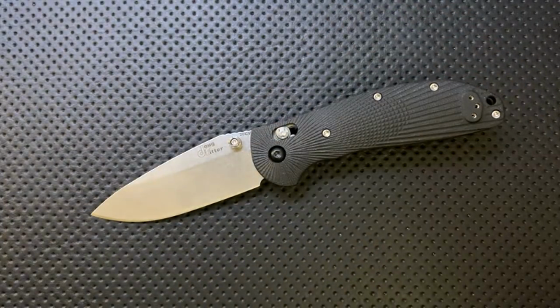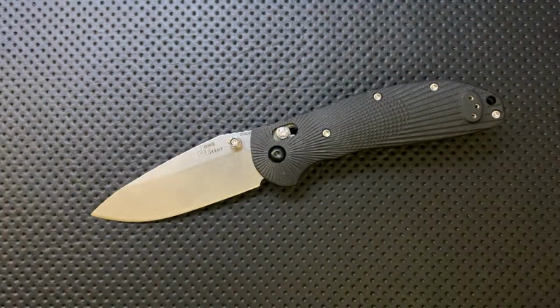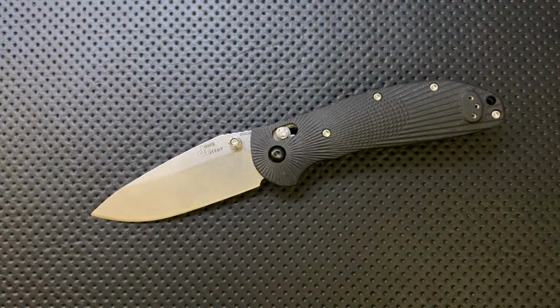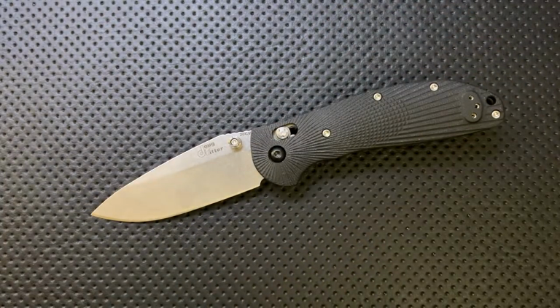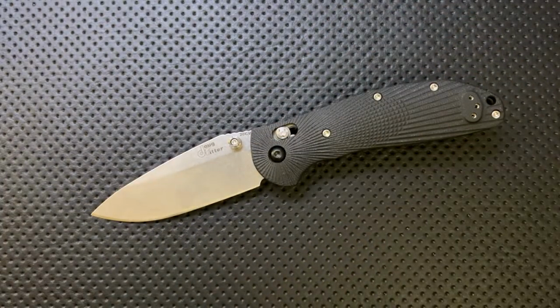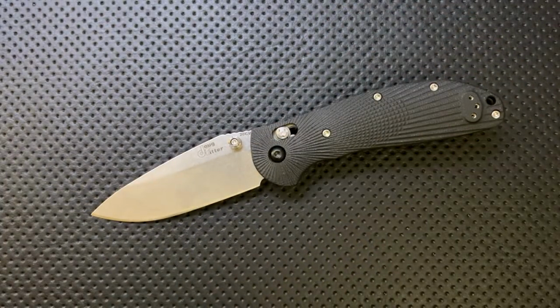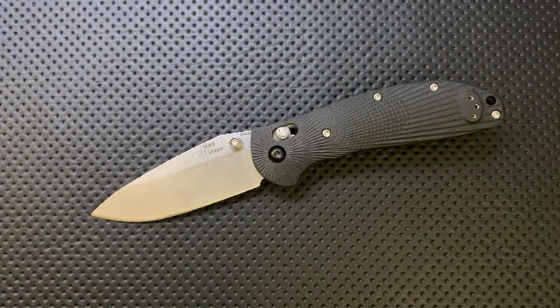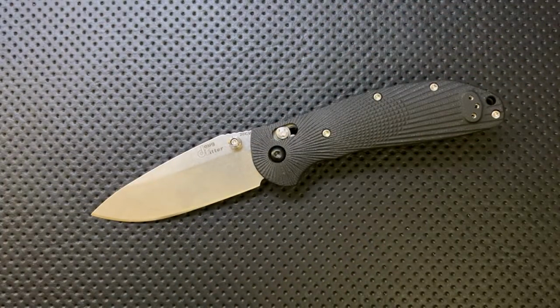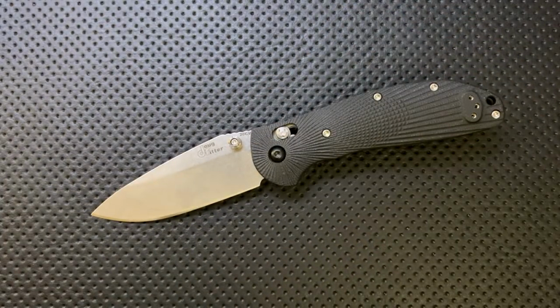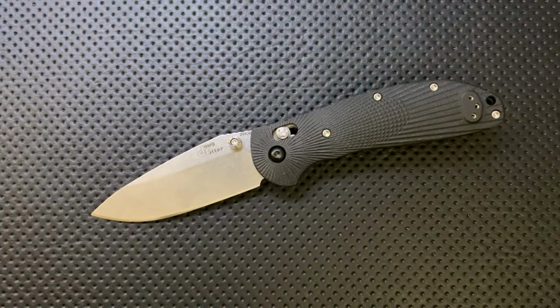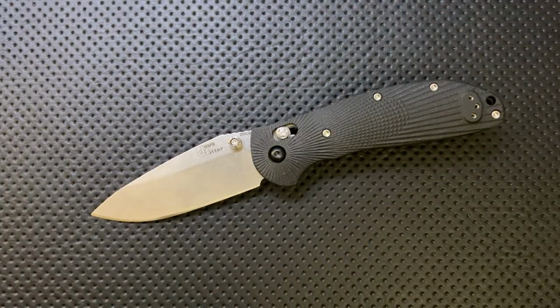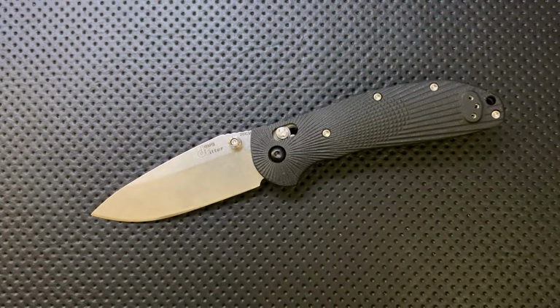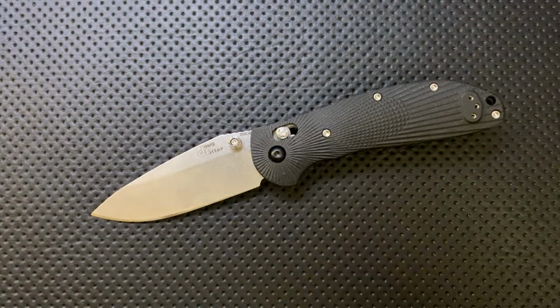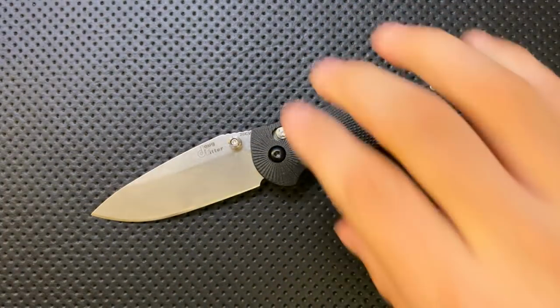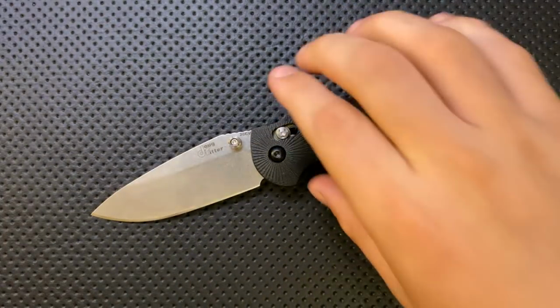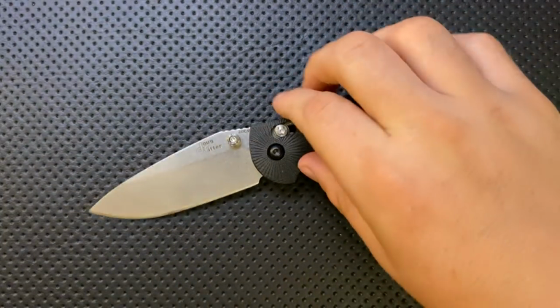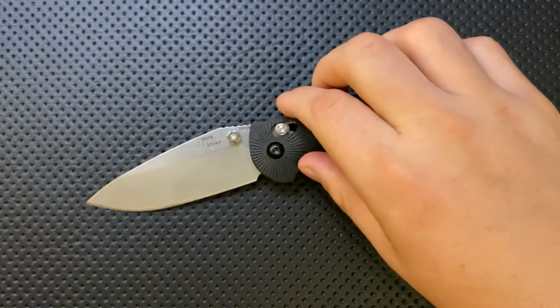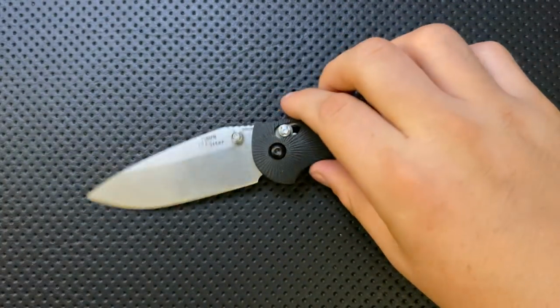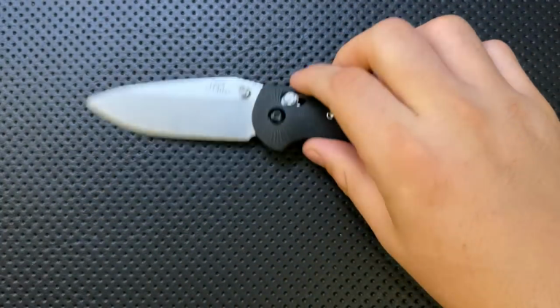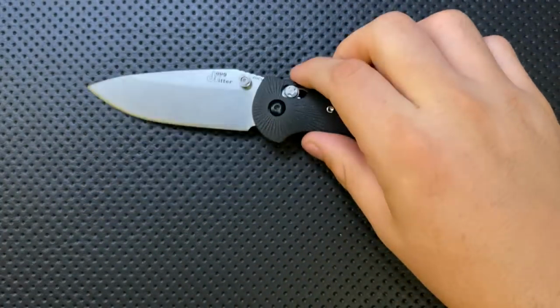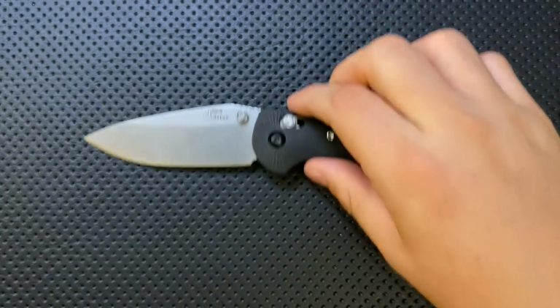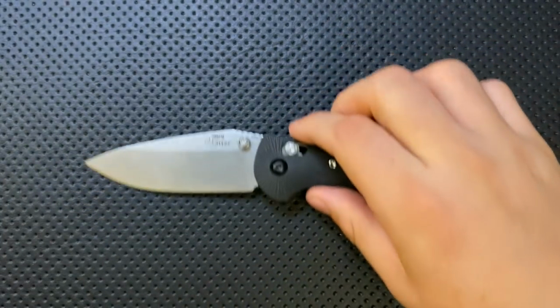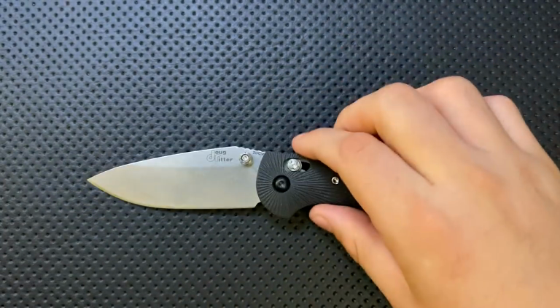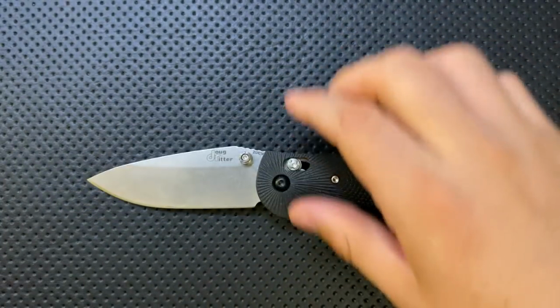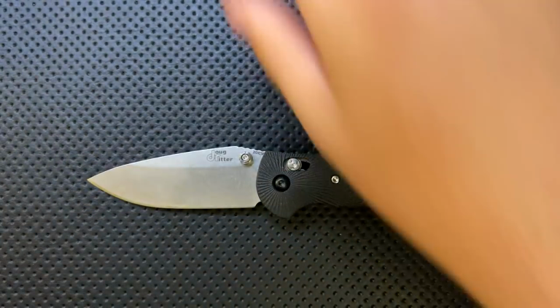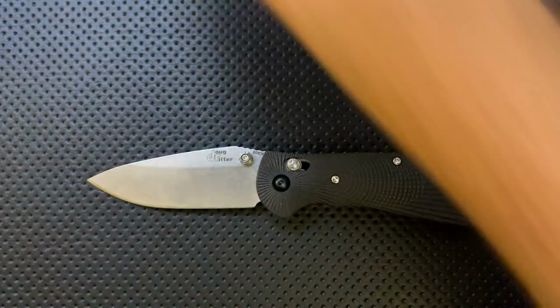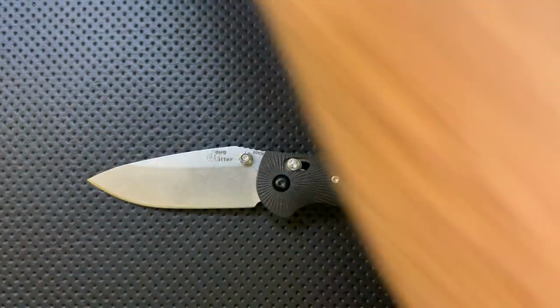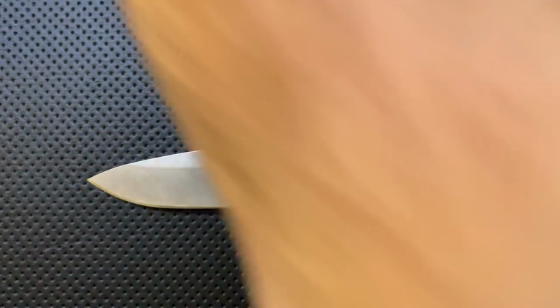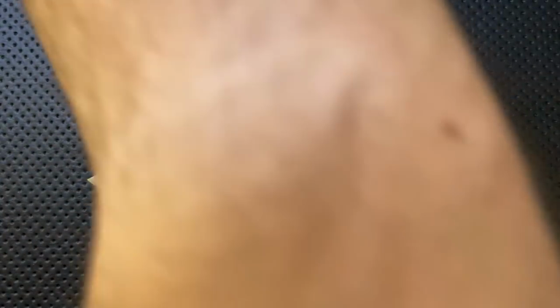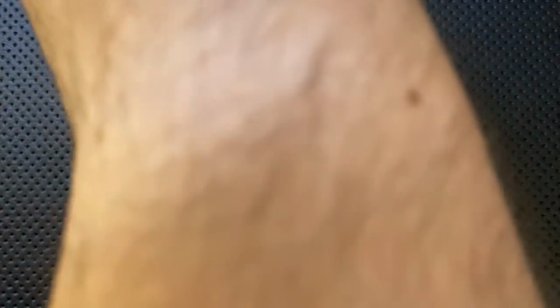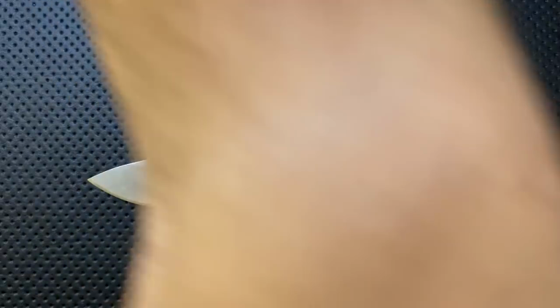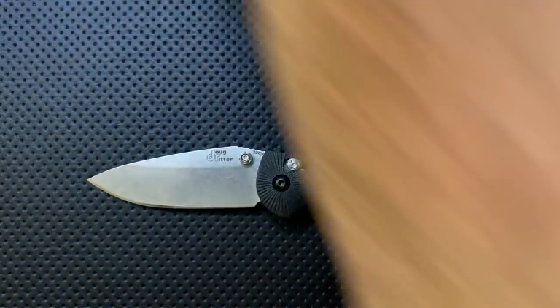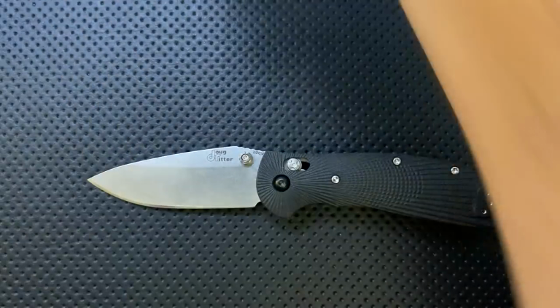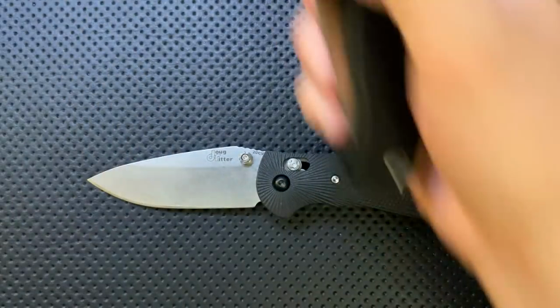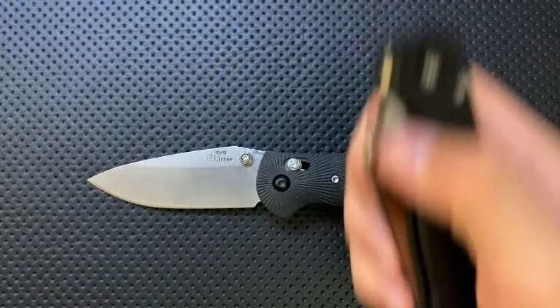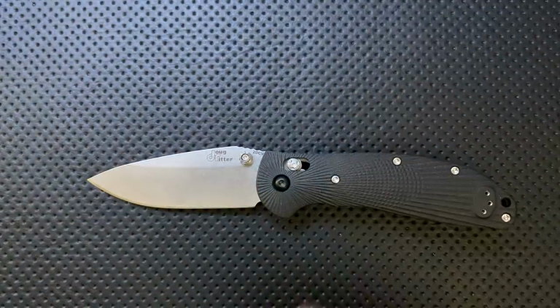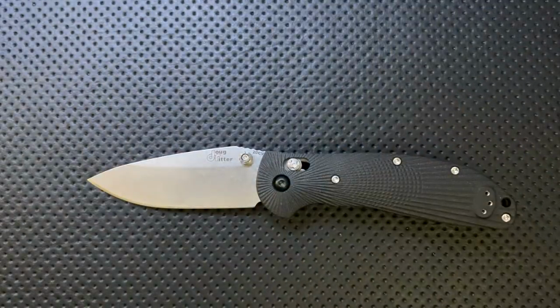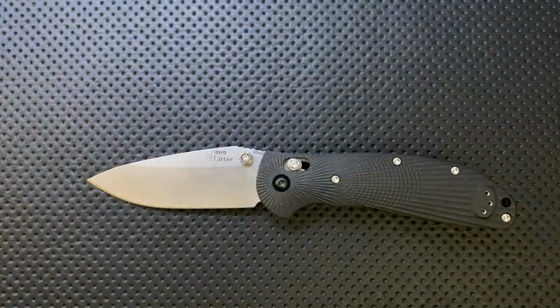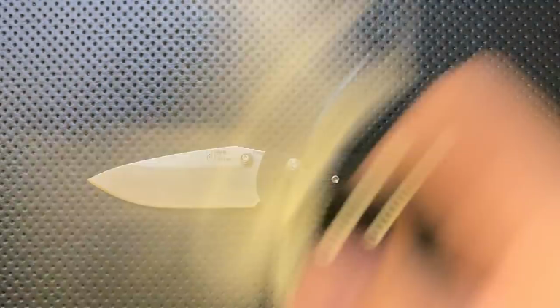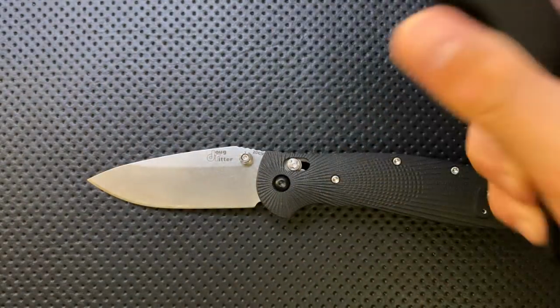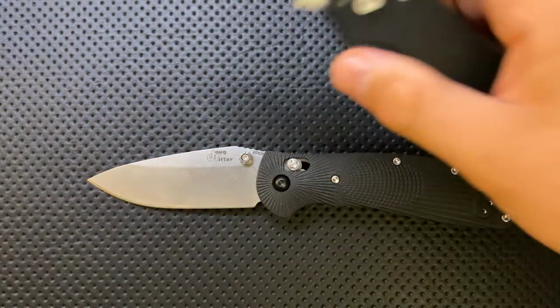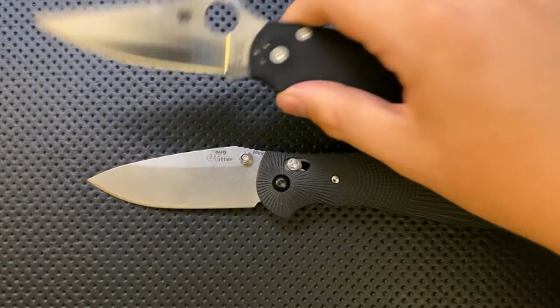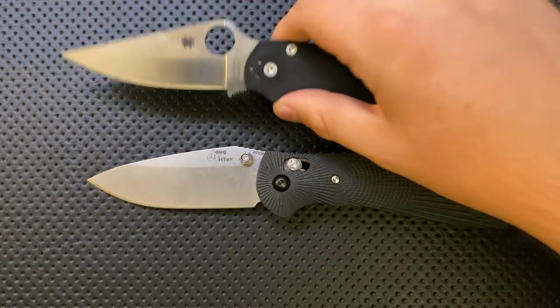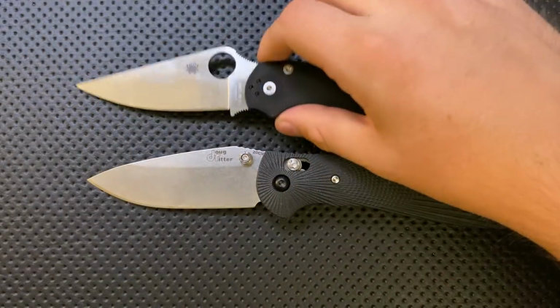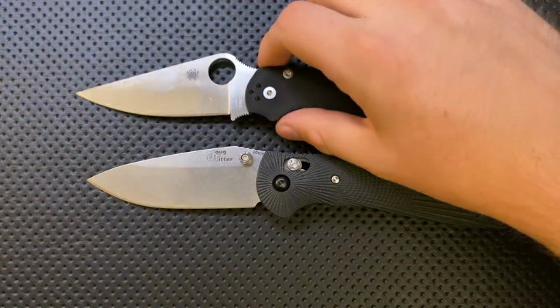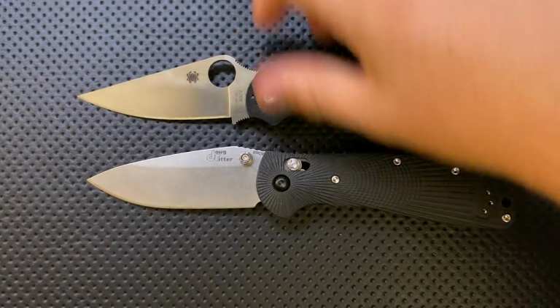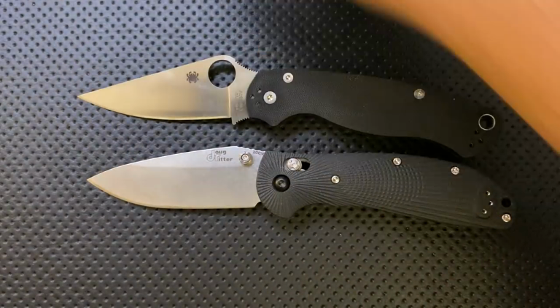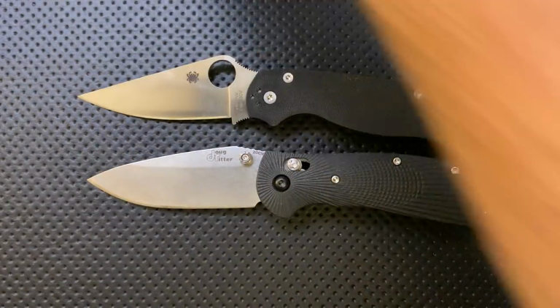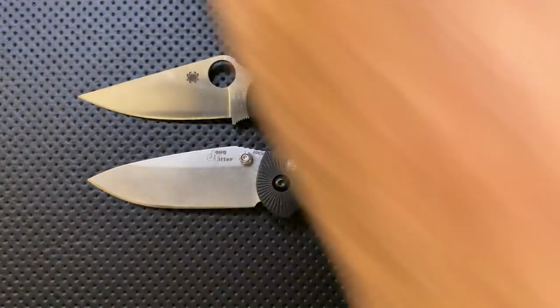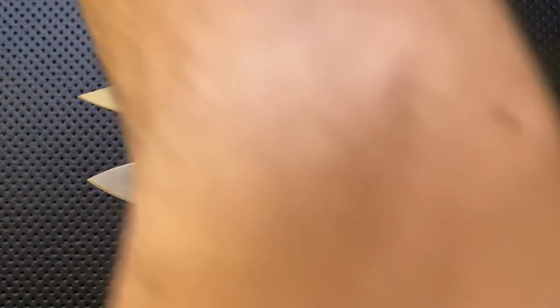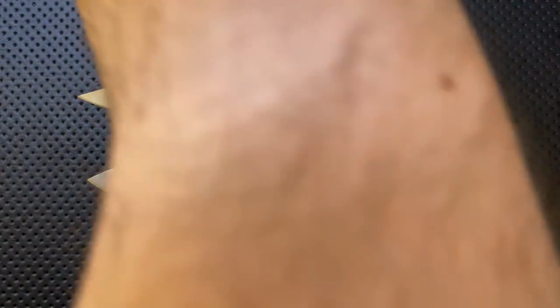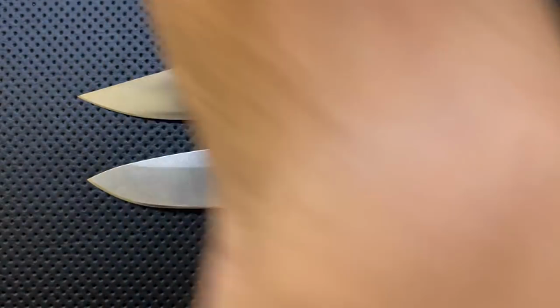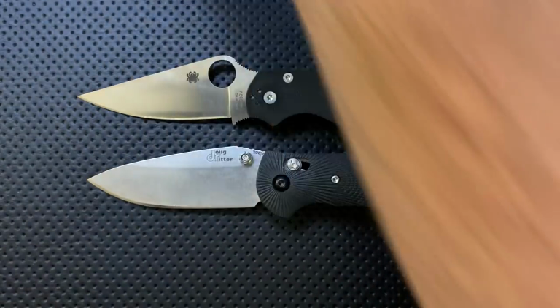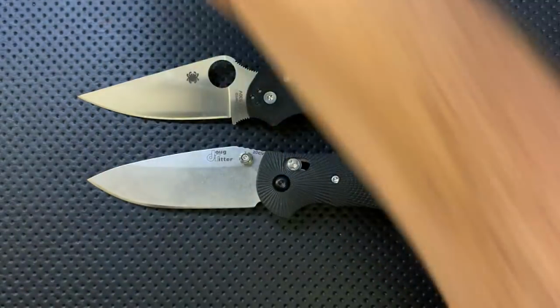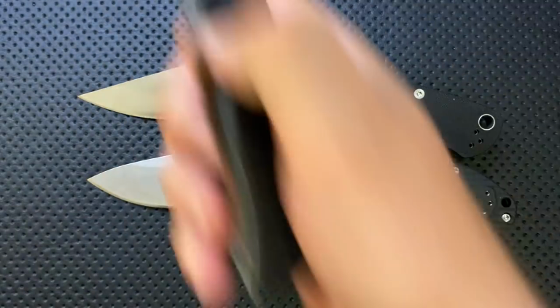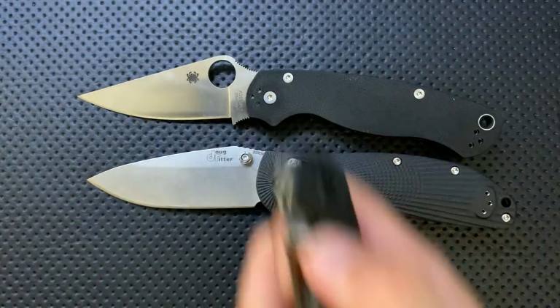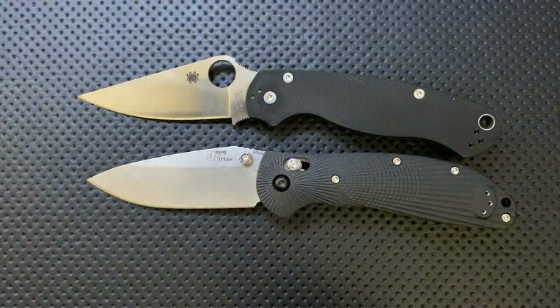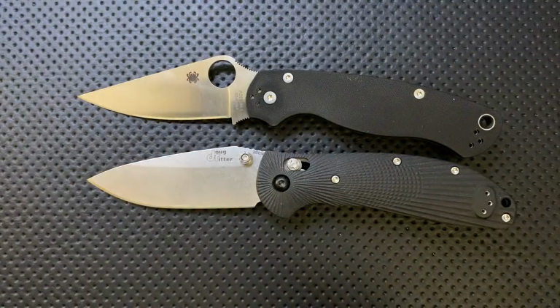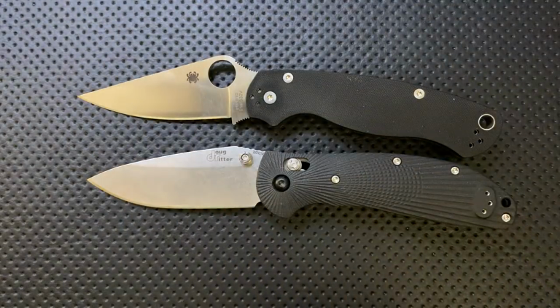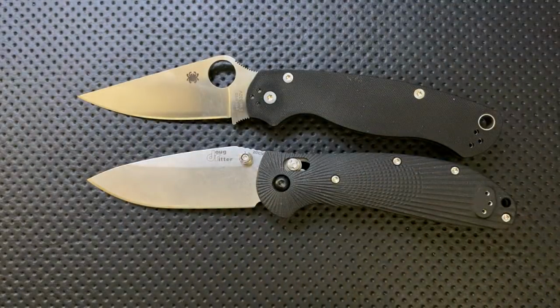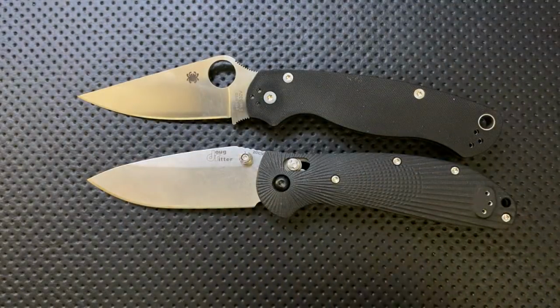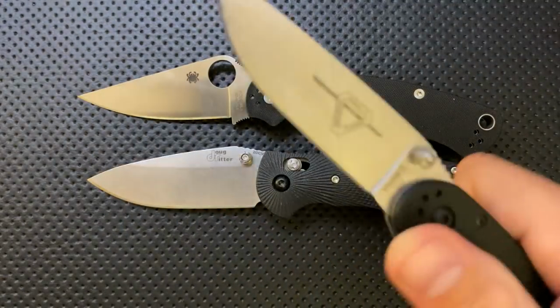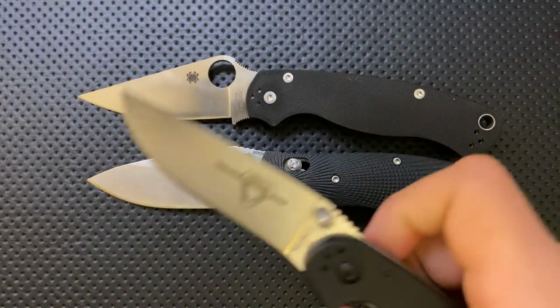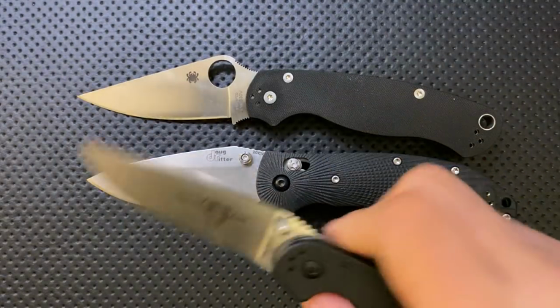Next thing — size comparison. This is not a small knife particularly. Here it is against the Spyderco PM2, and here it is against the Ontario Rat No. 2.